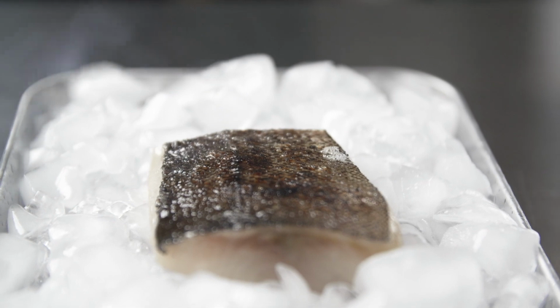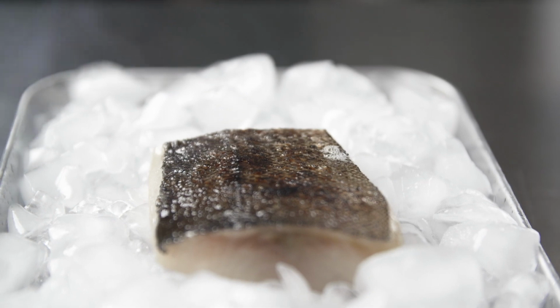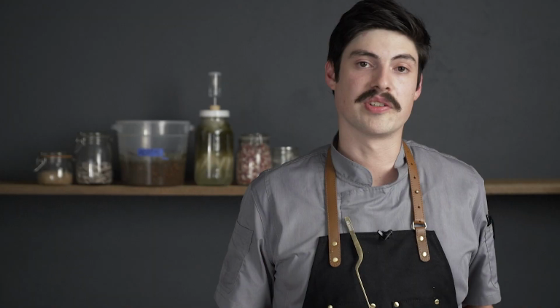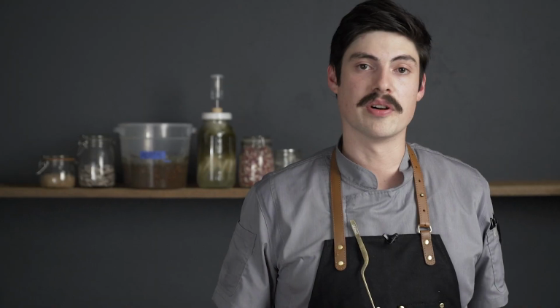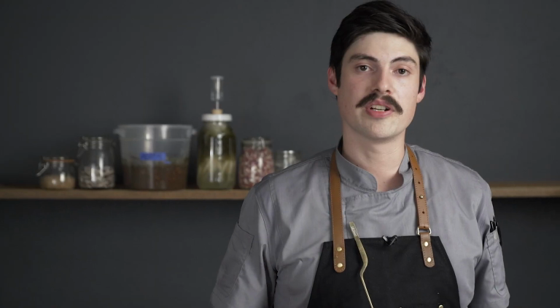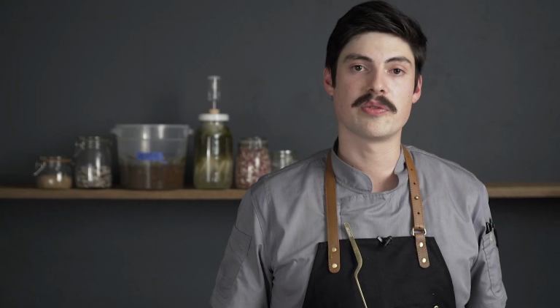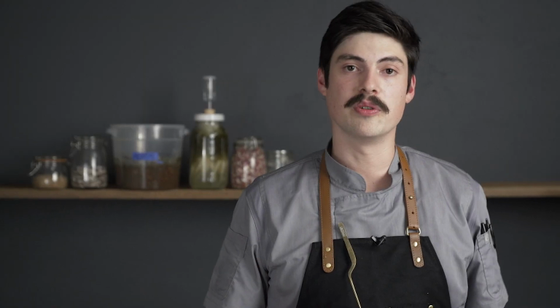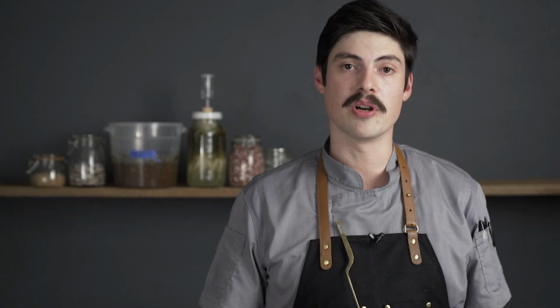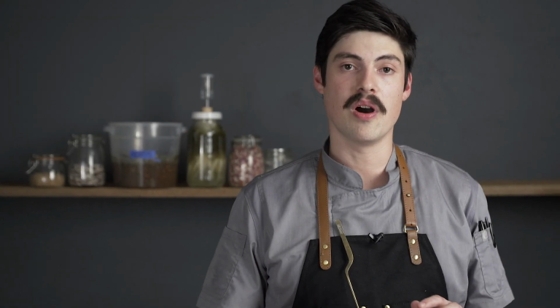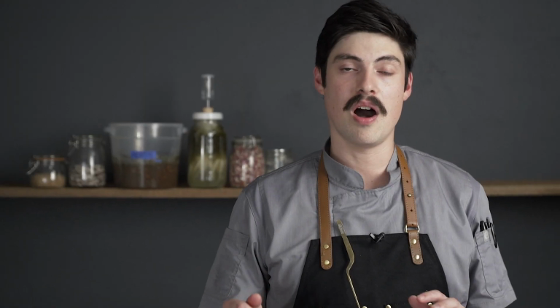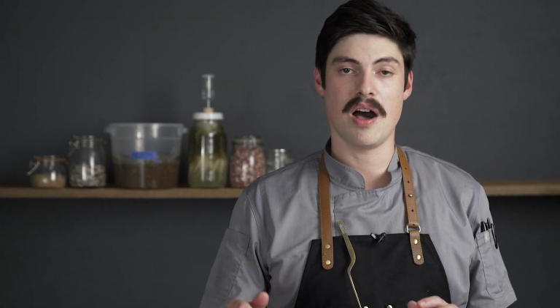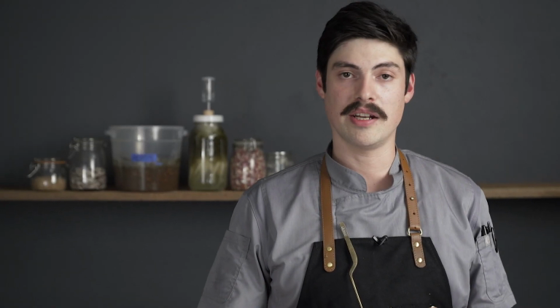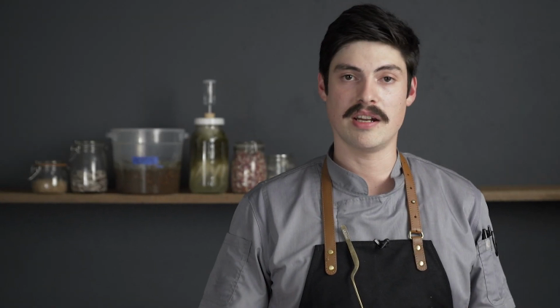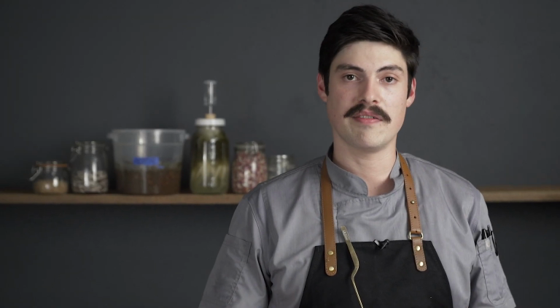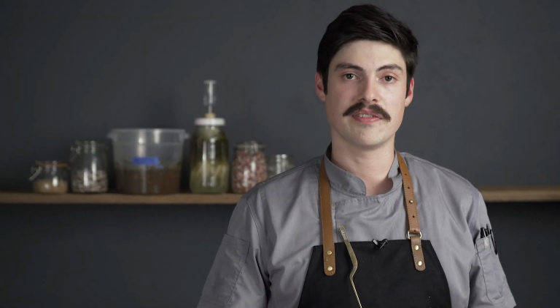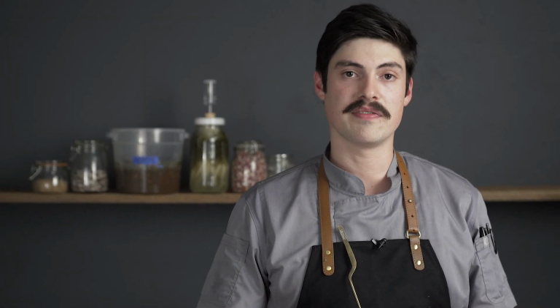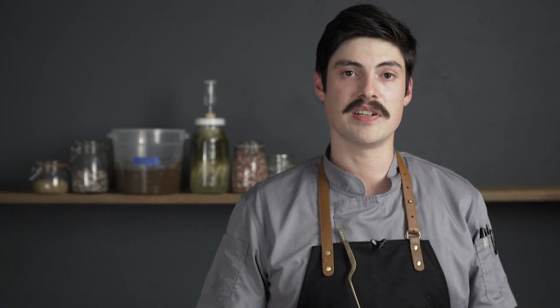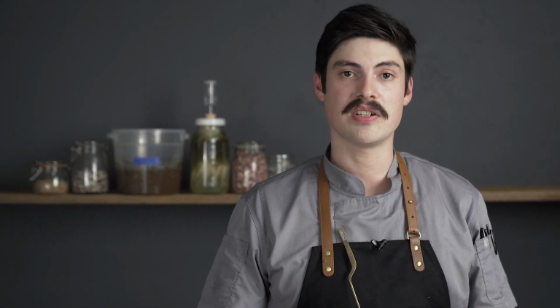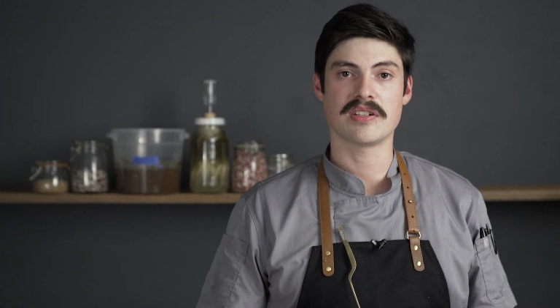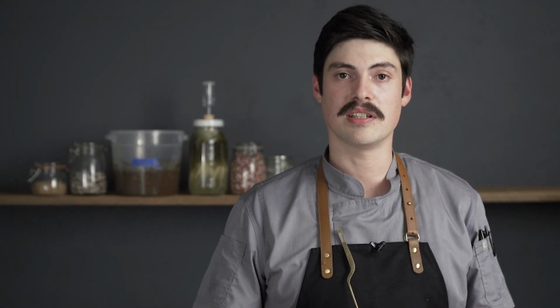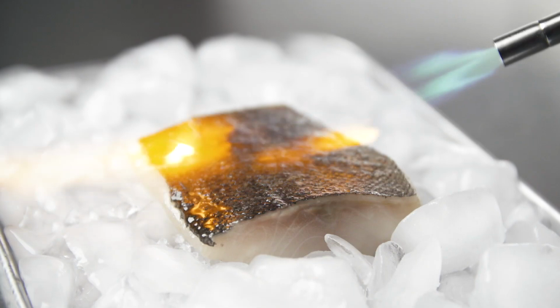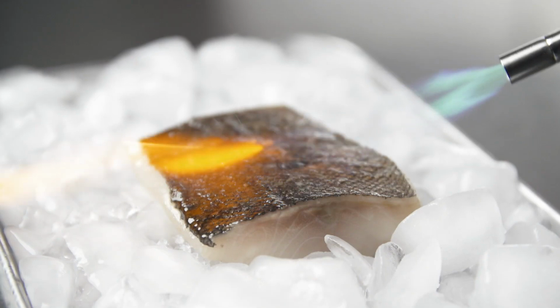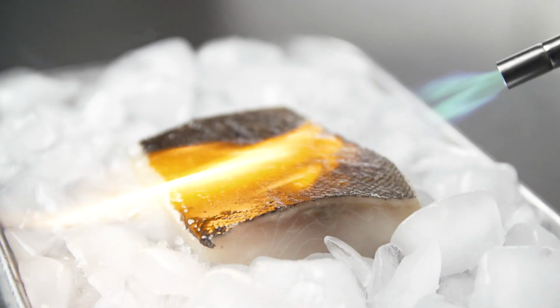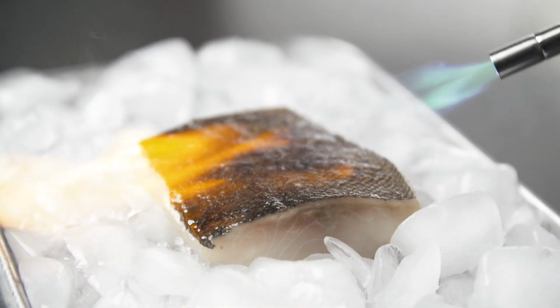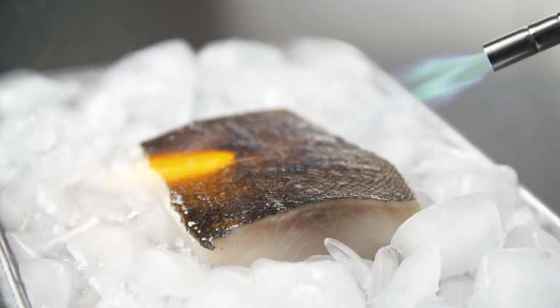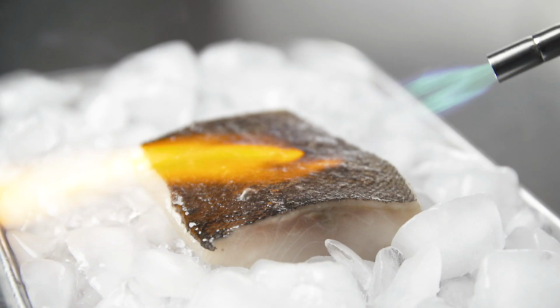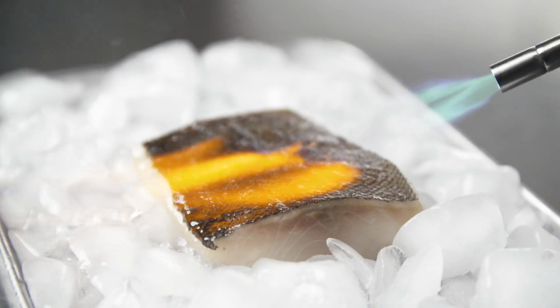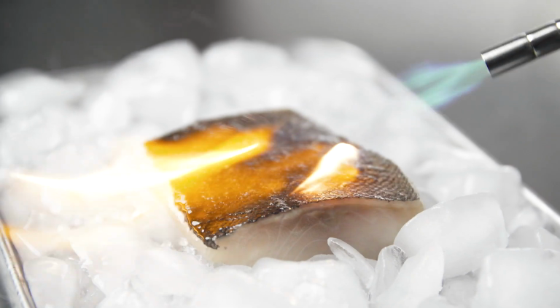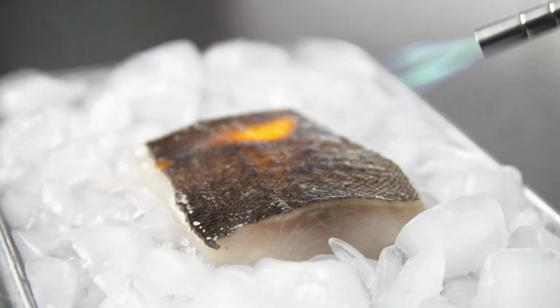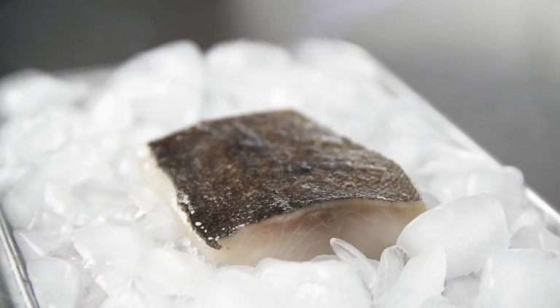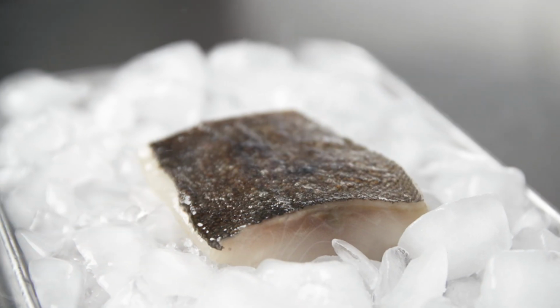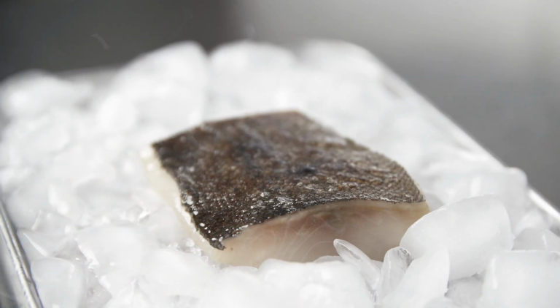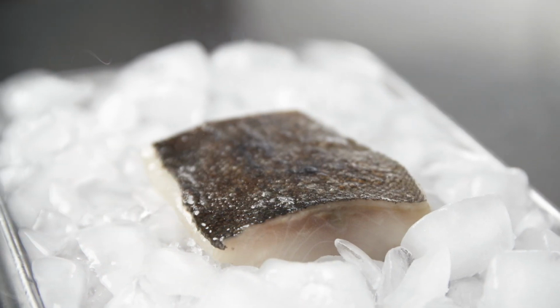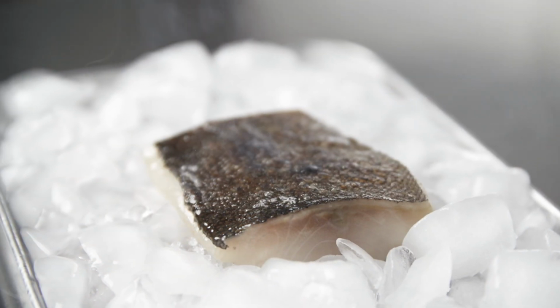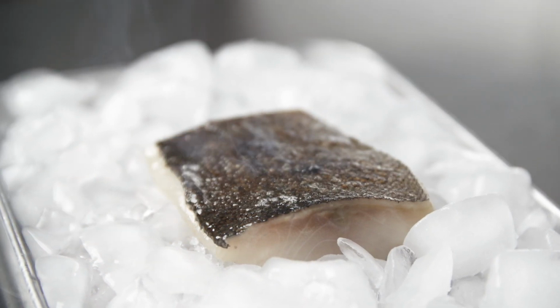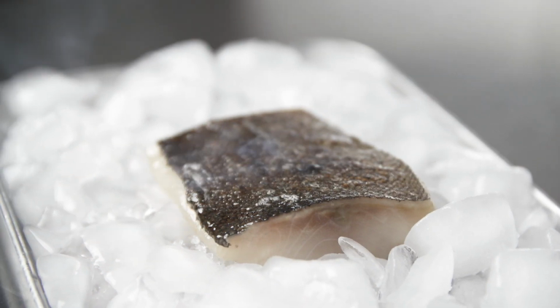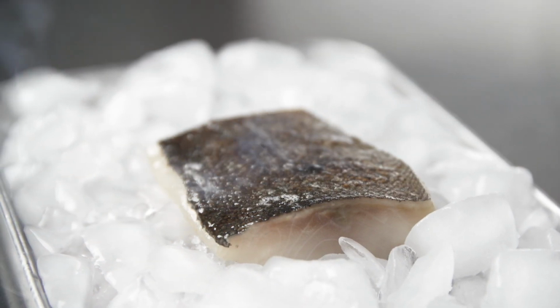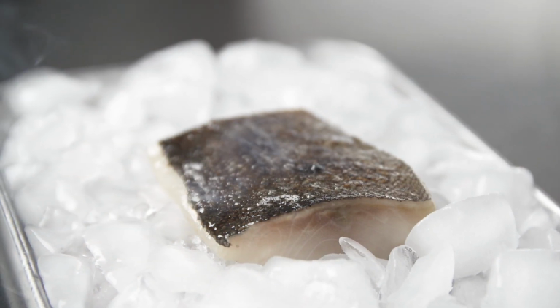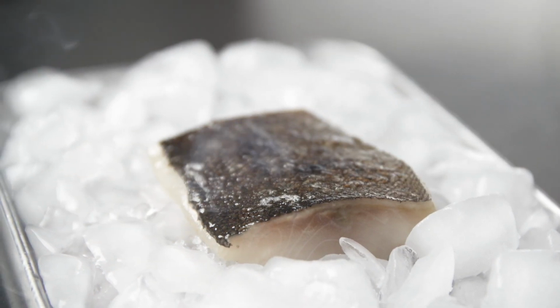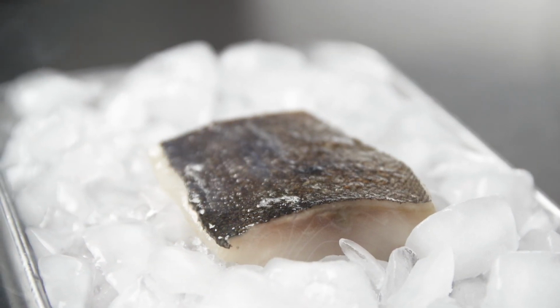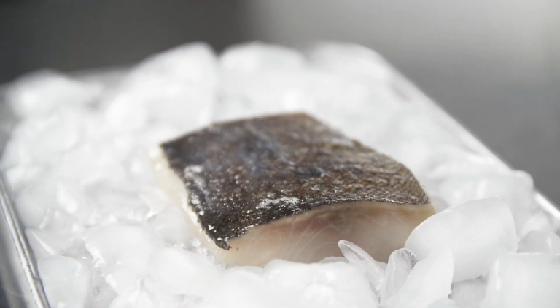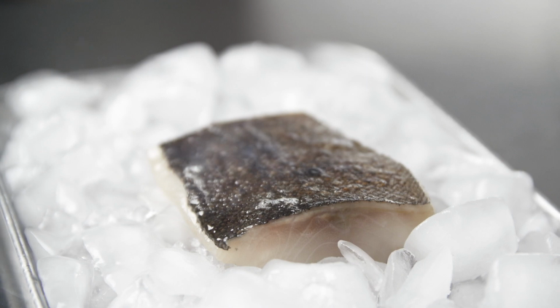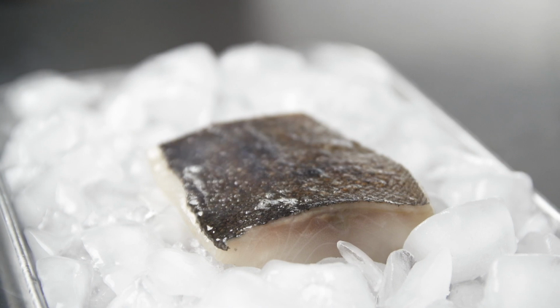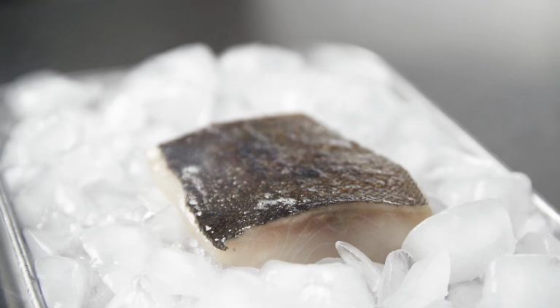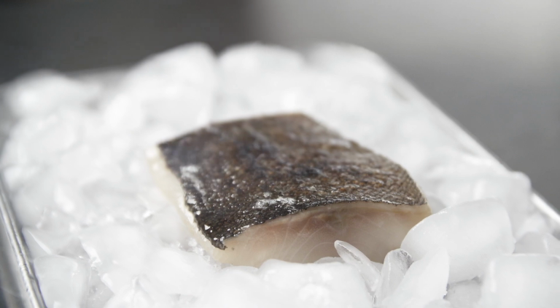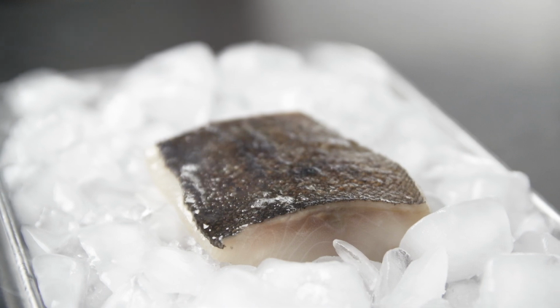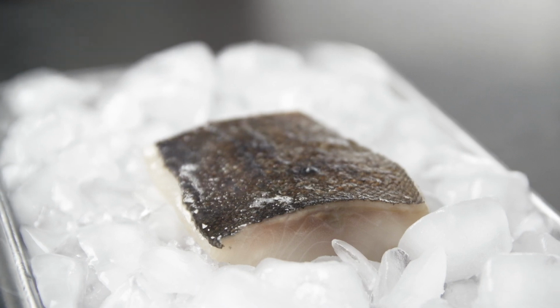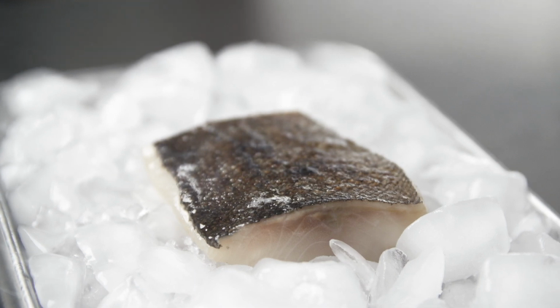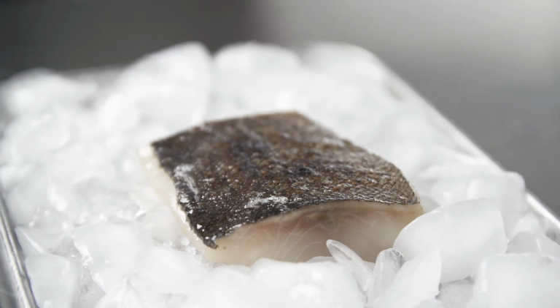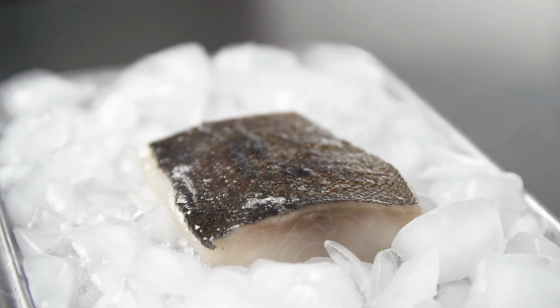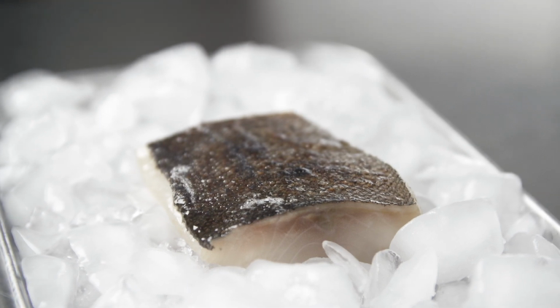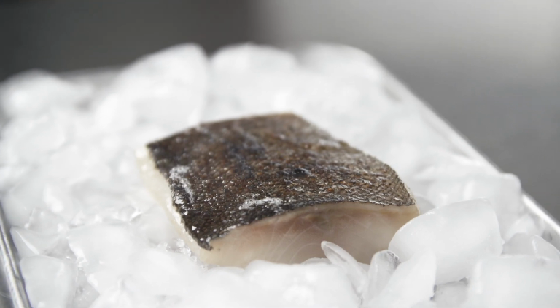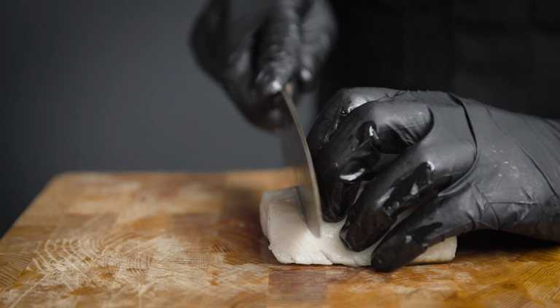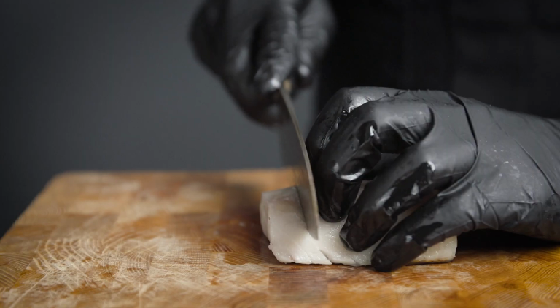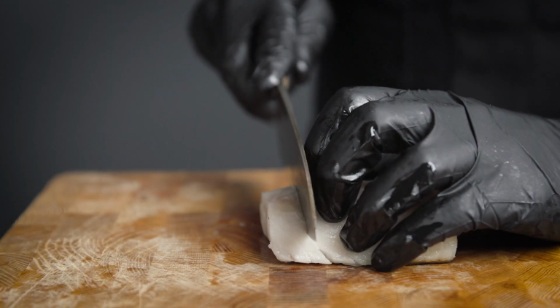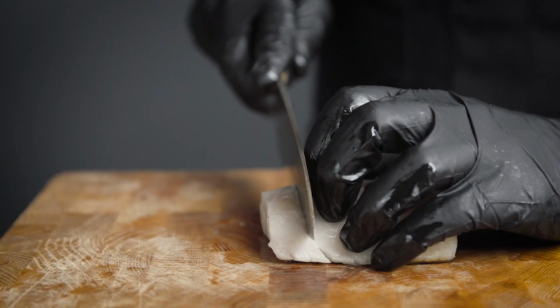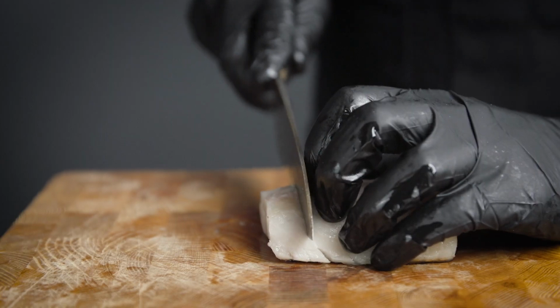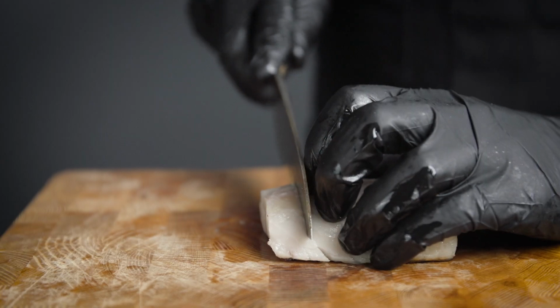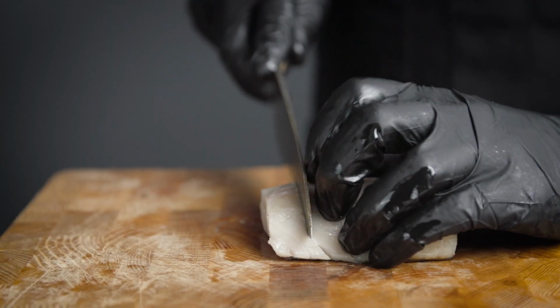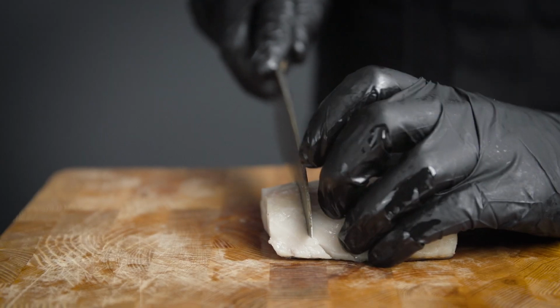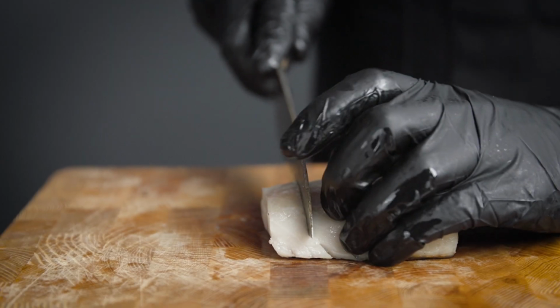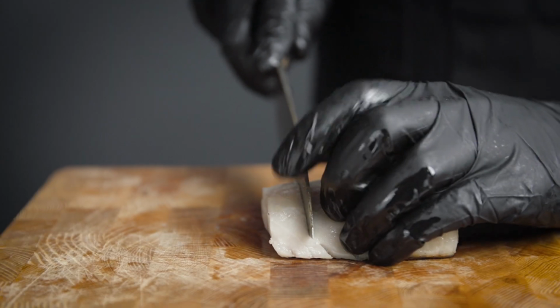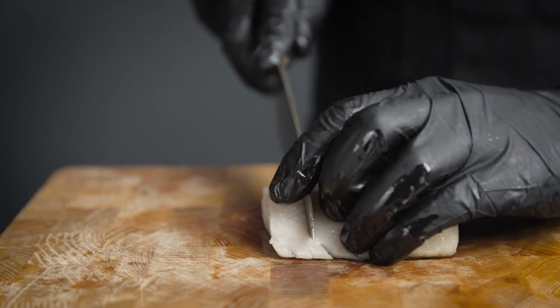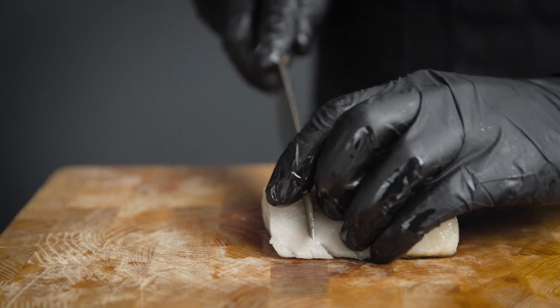With the torch we'll go on and off the fish lightly, just until the fat that's right underneath the skin begins to sizzle, barely cooking the fish.